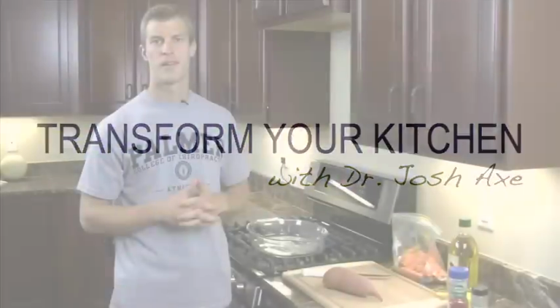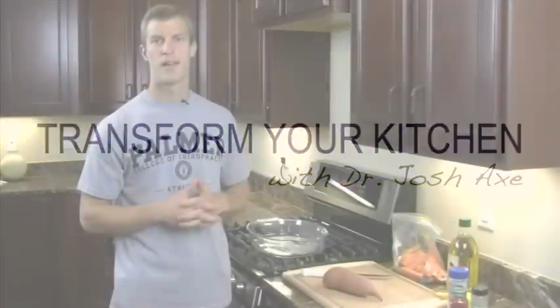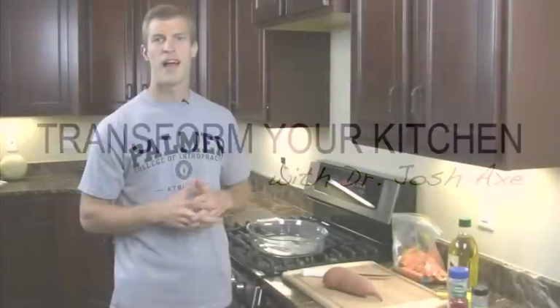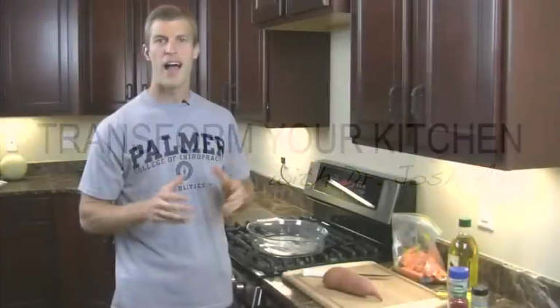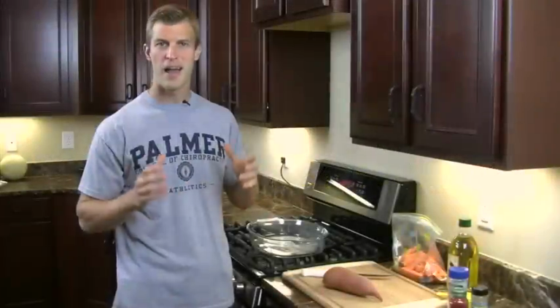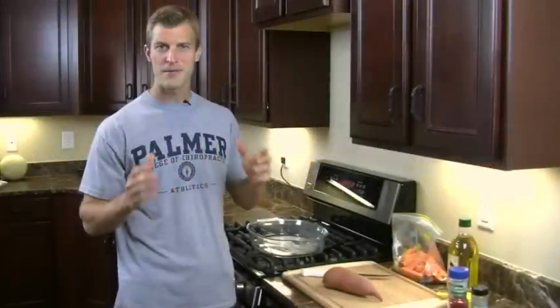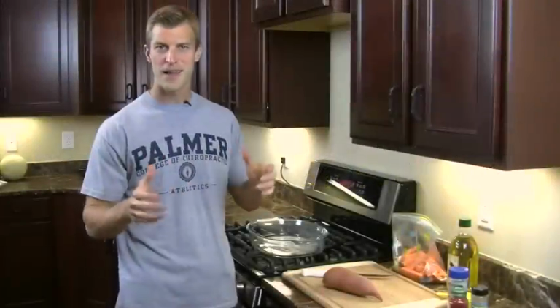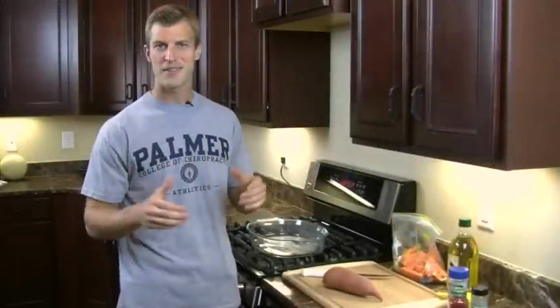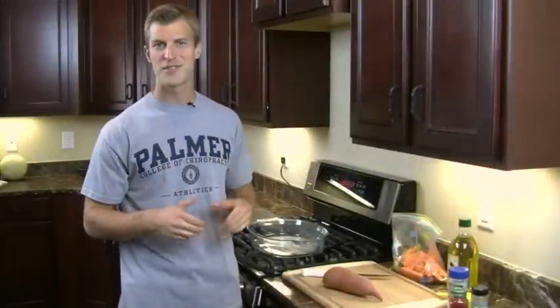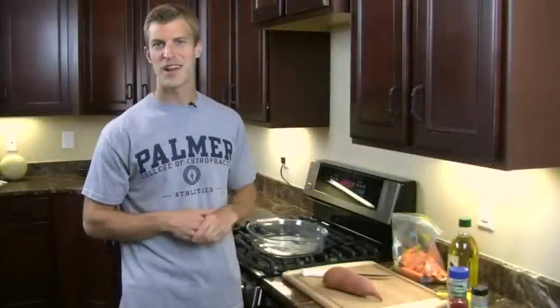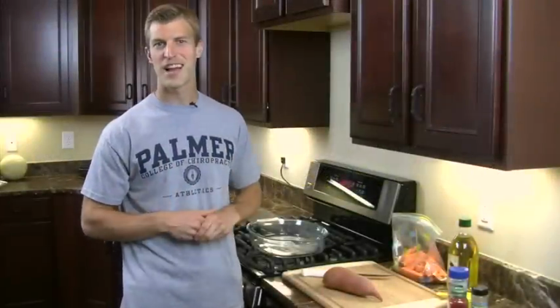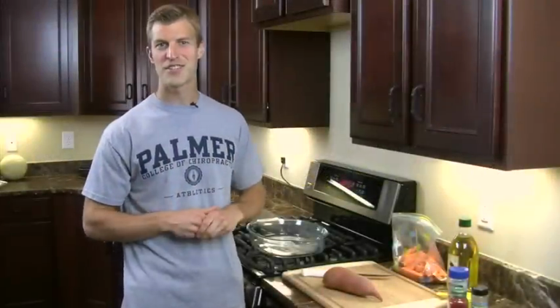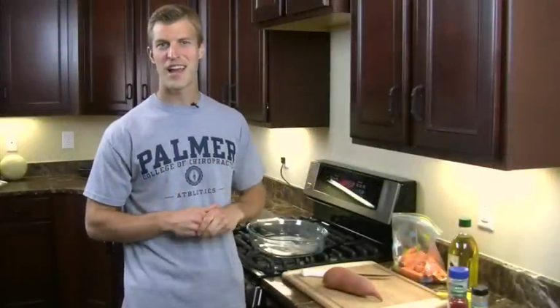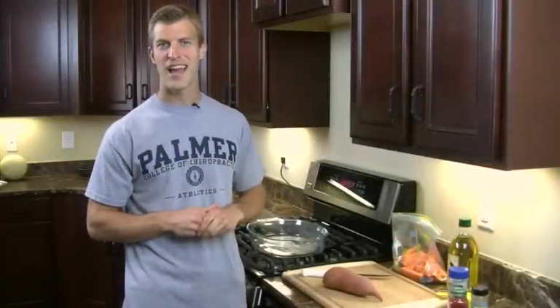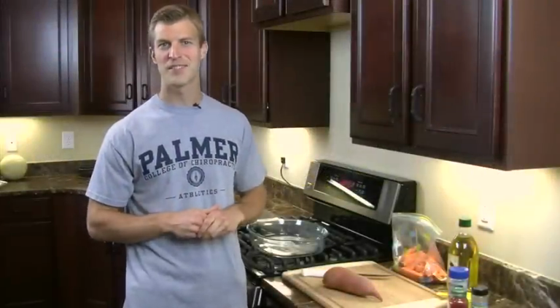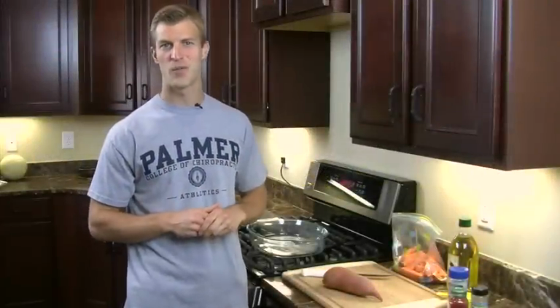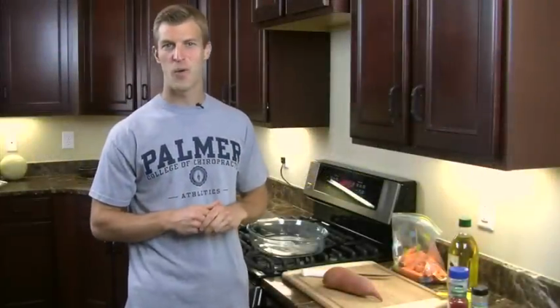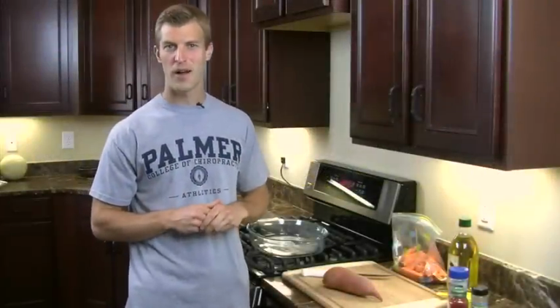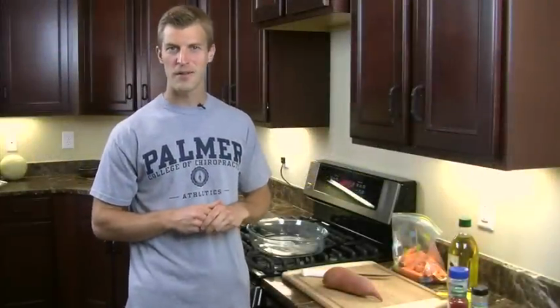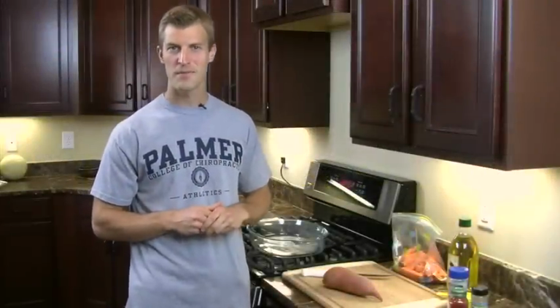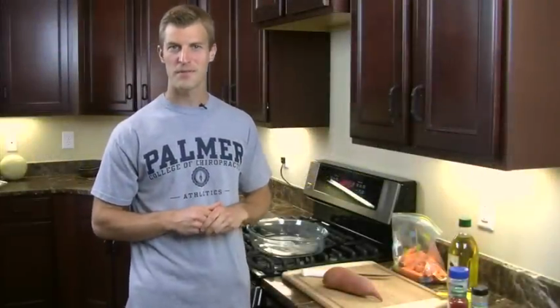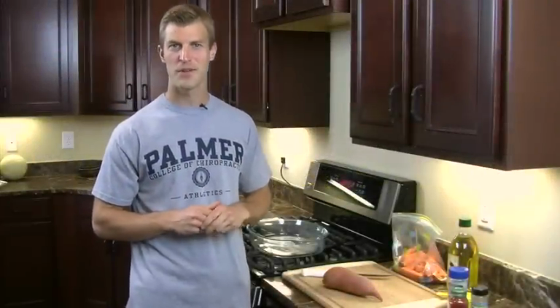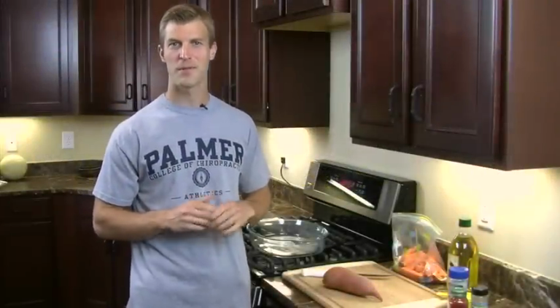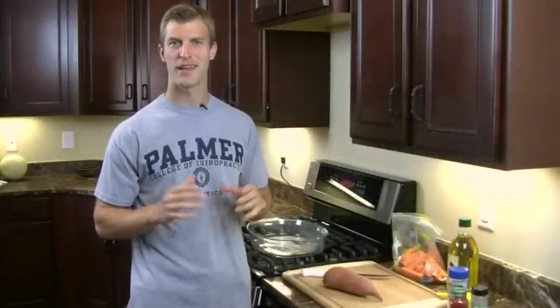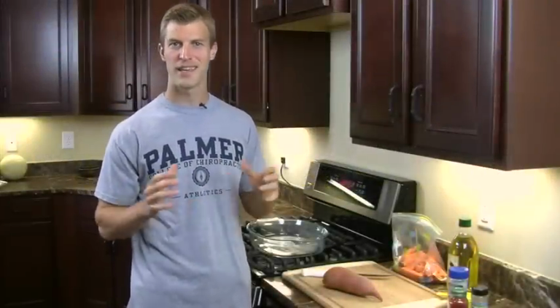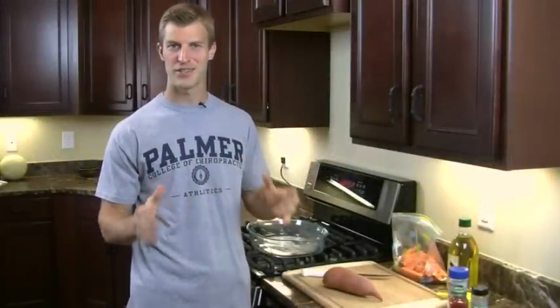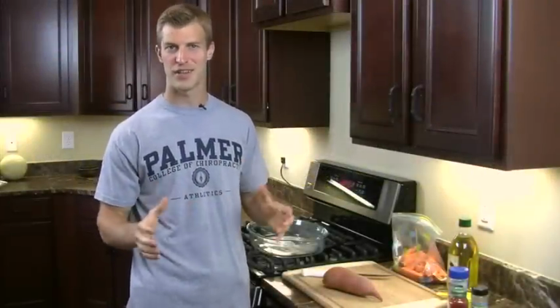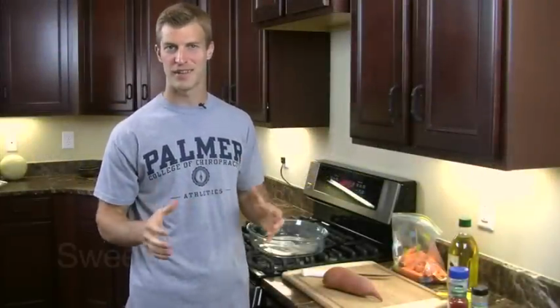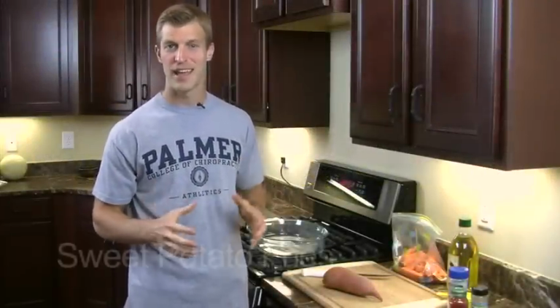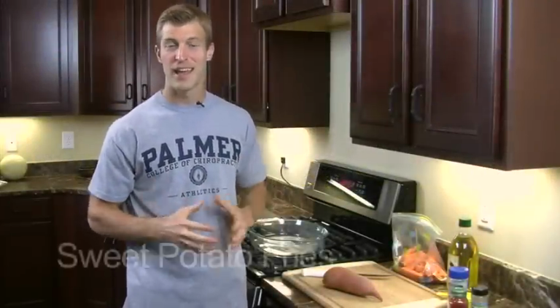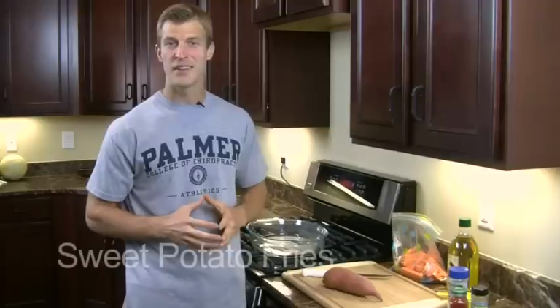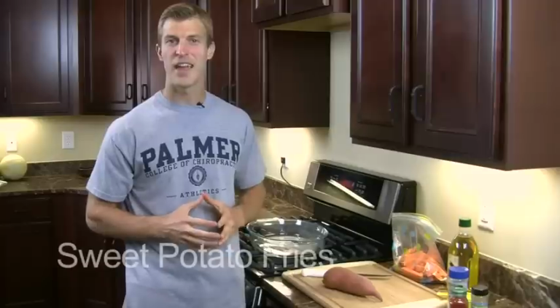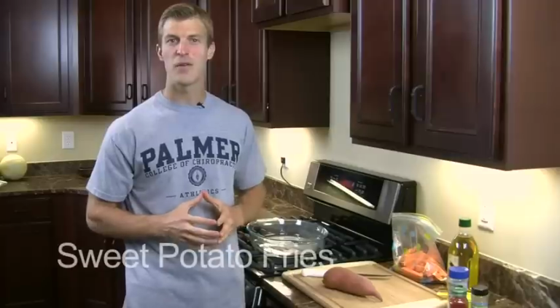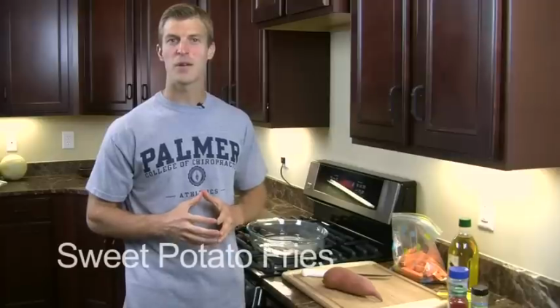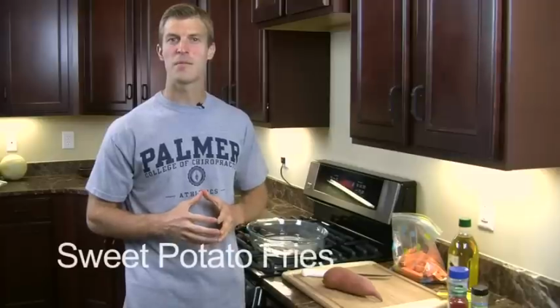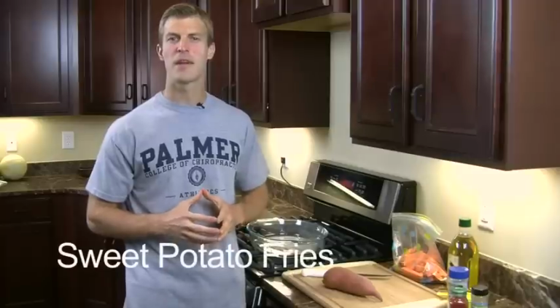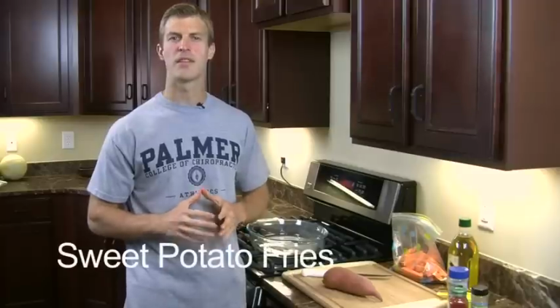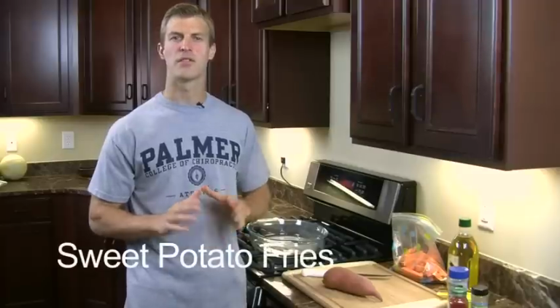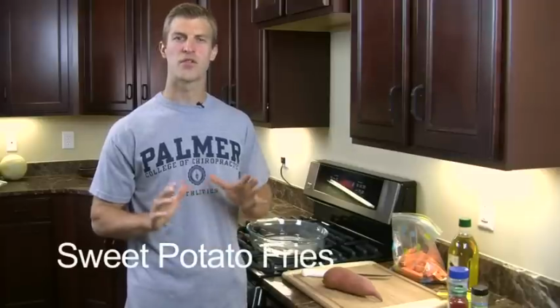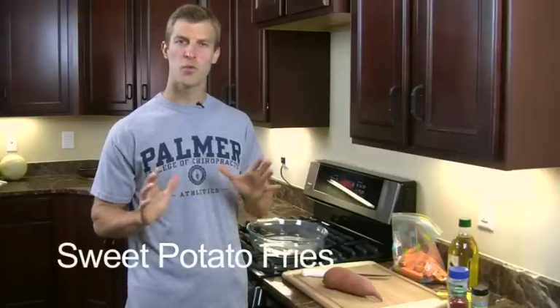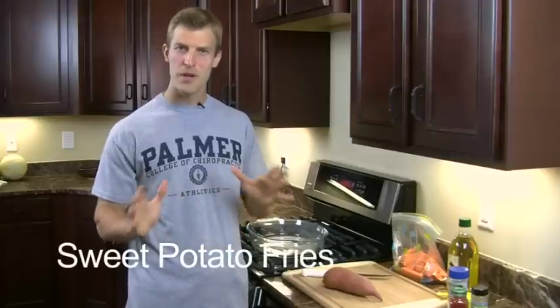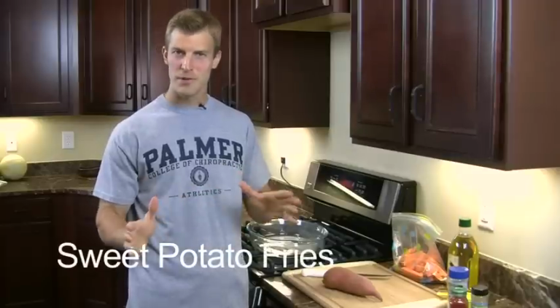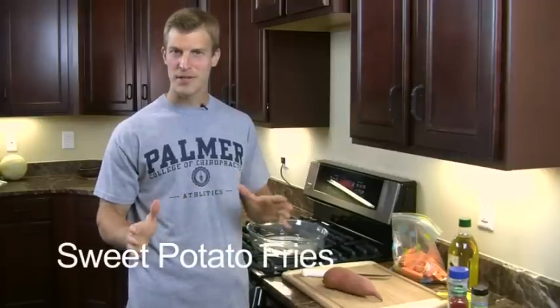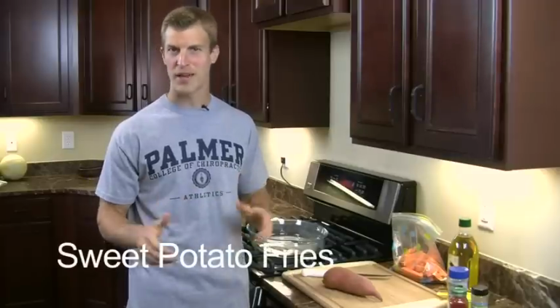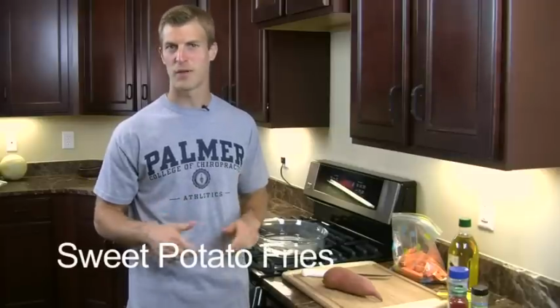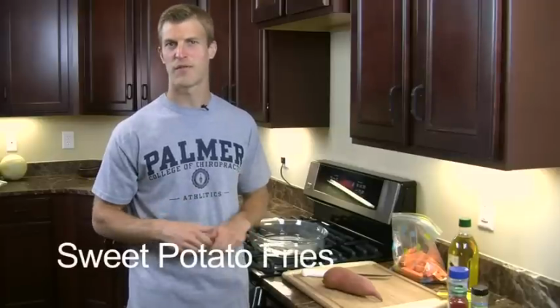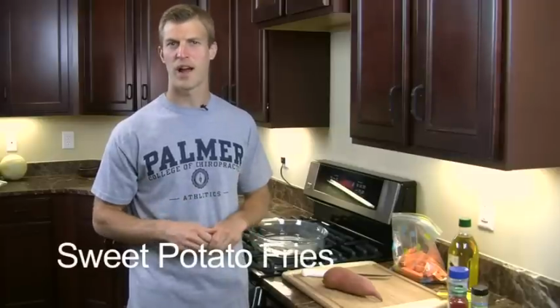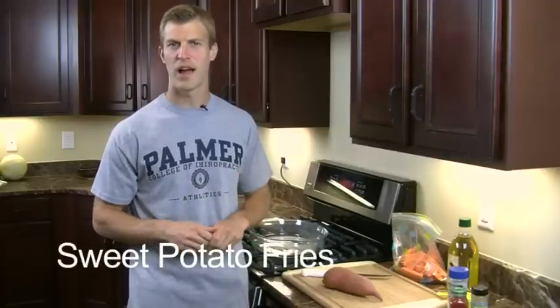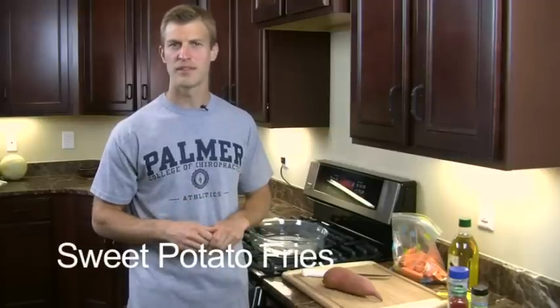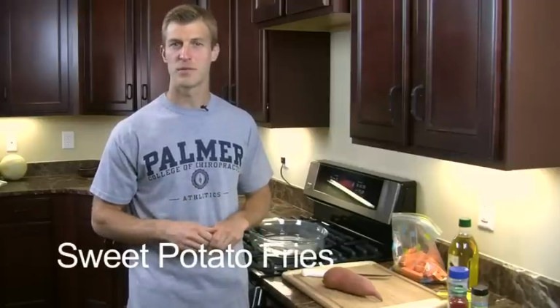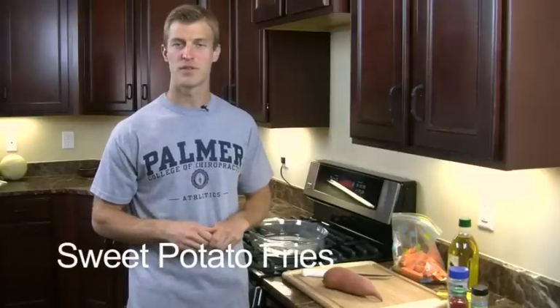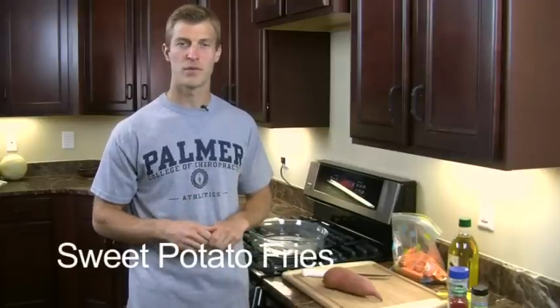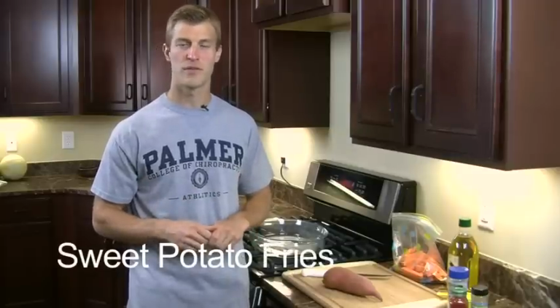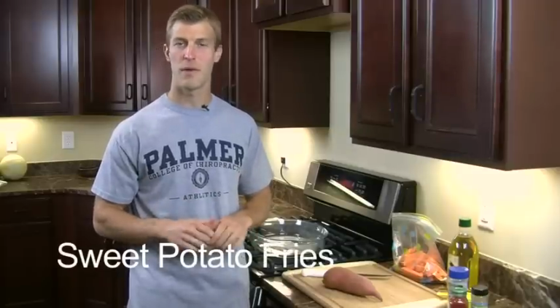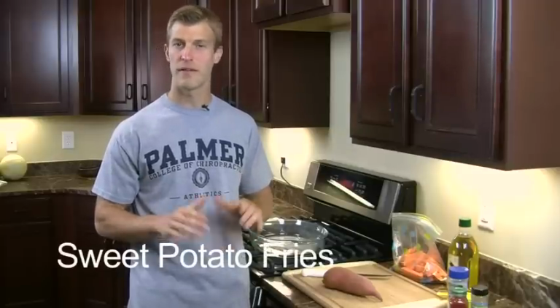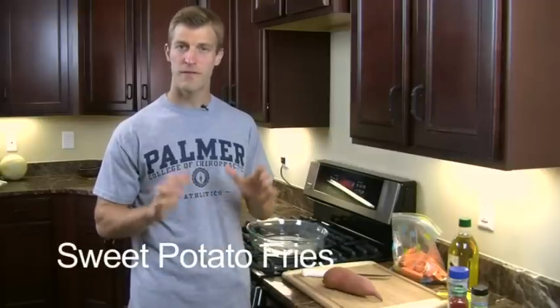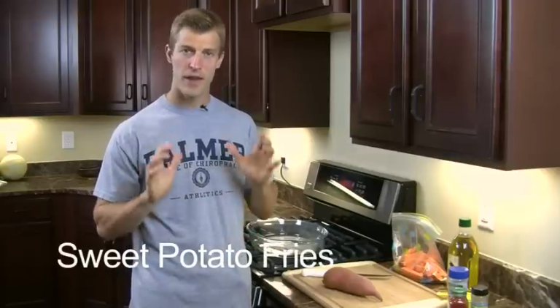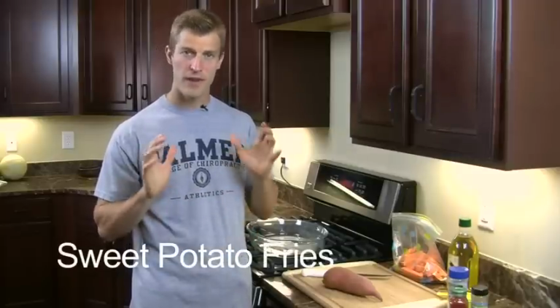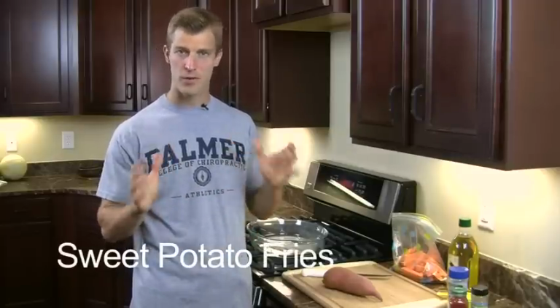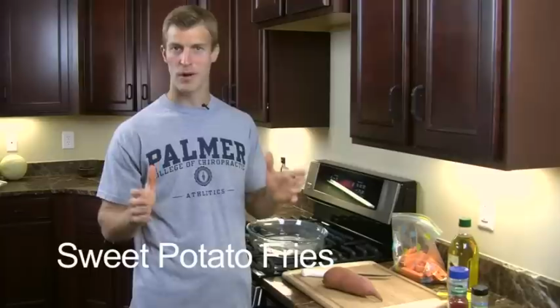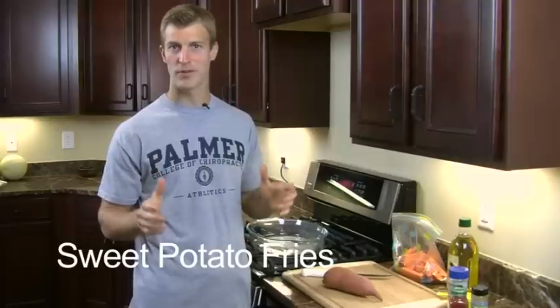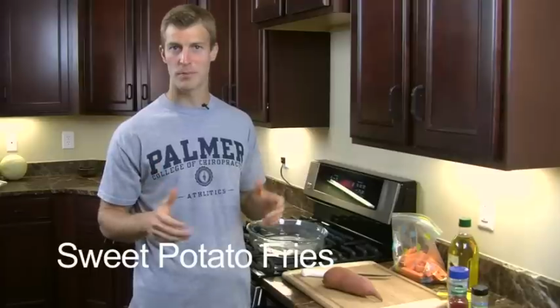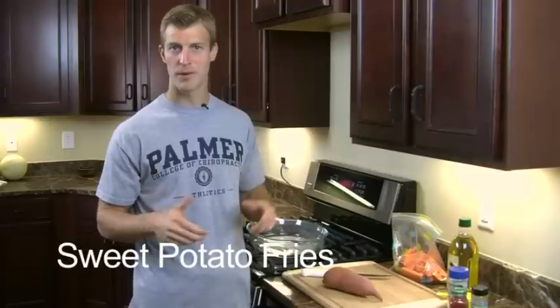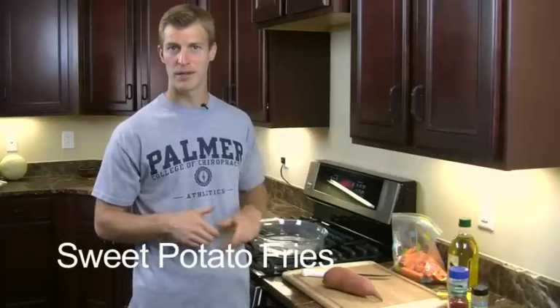Hi, I'm Dr. Josh Axe and welcome to my kitchen. Today we're going to be making sweet potato fries, which is one of my favorite recipes.